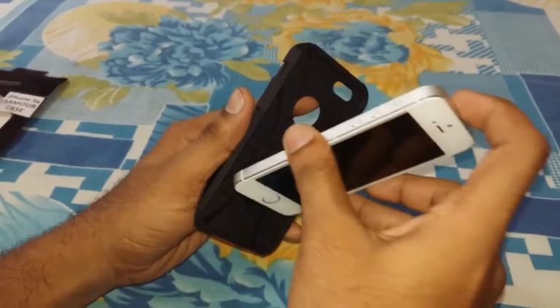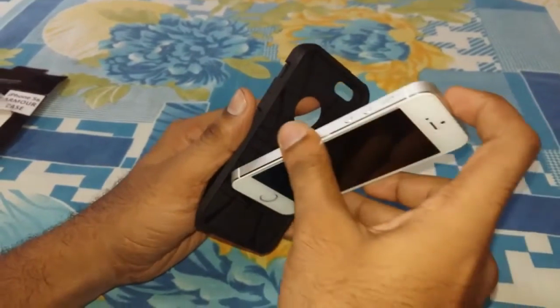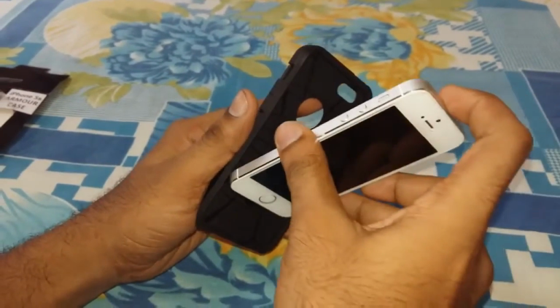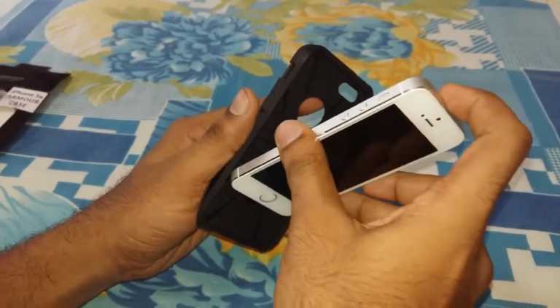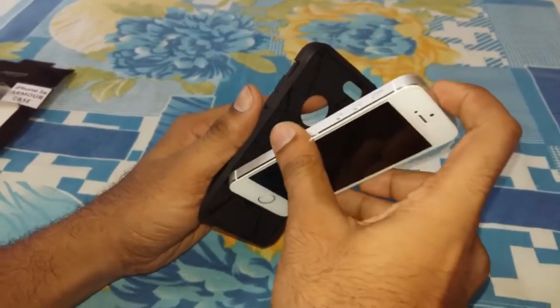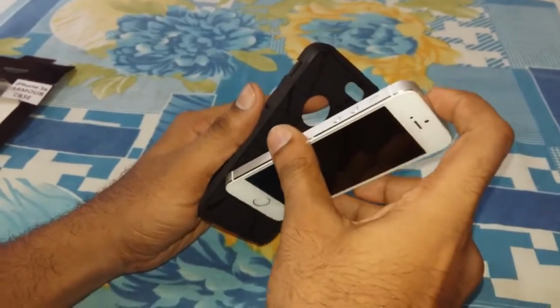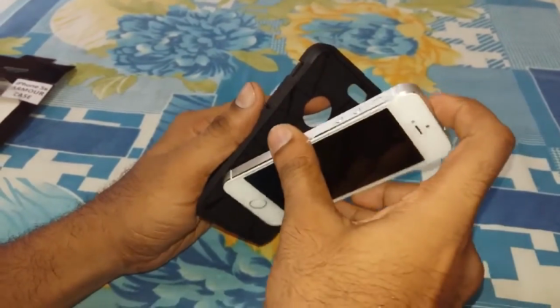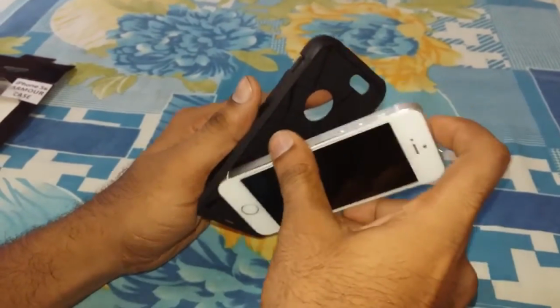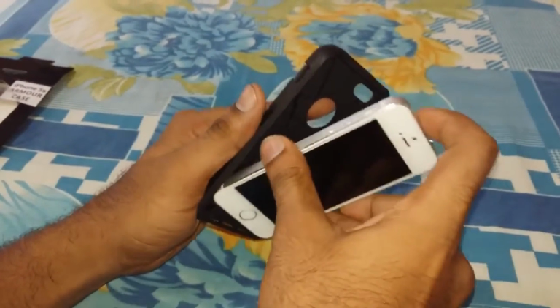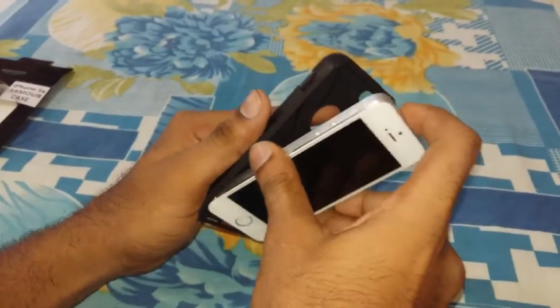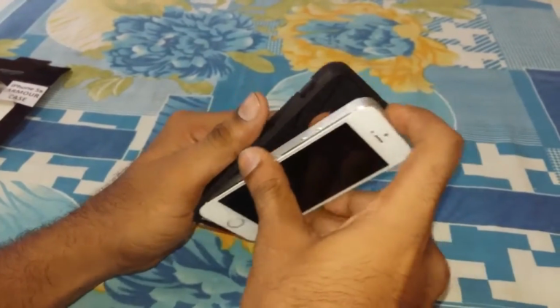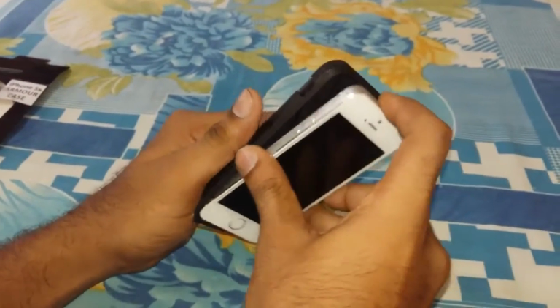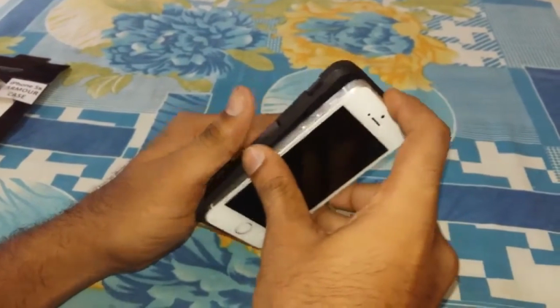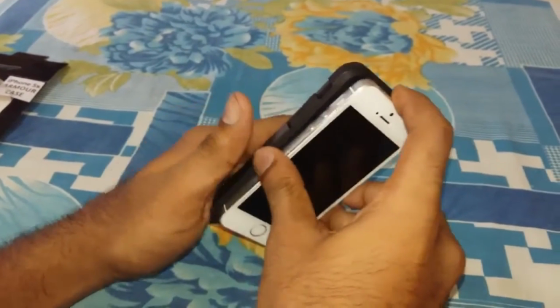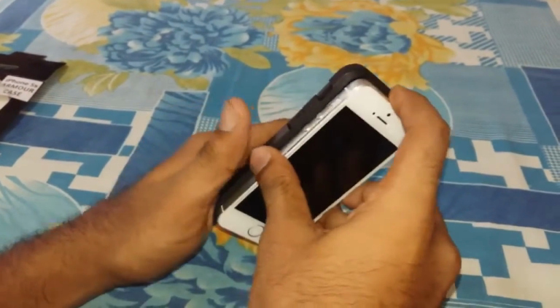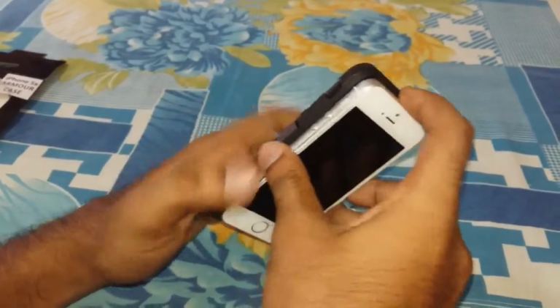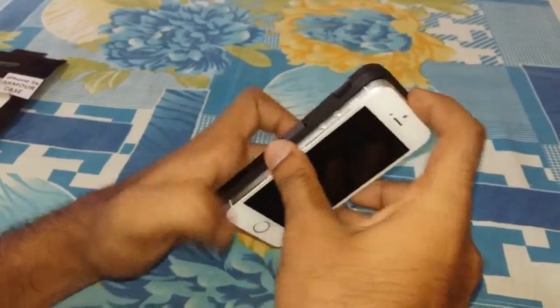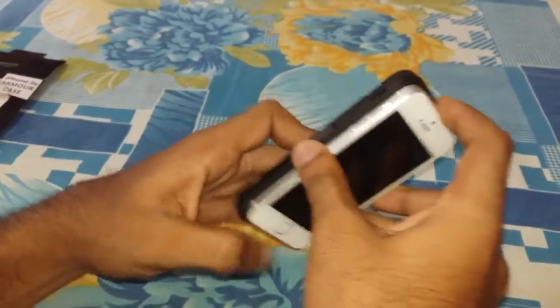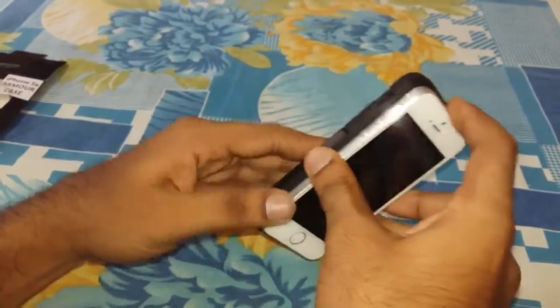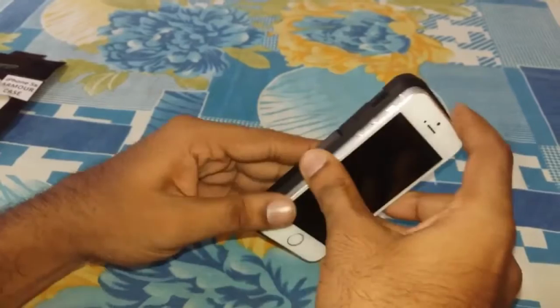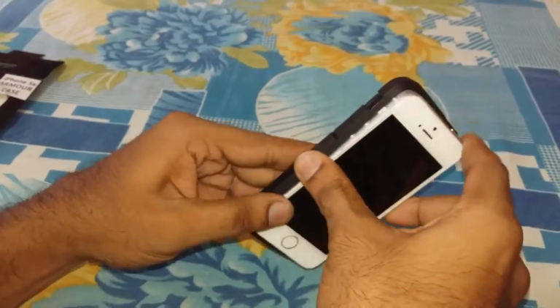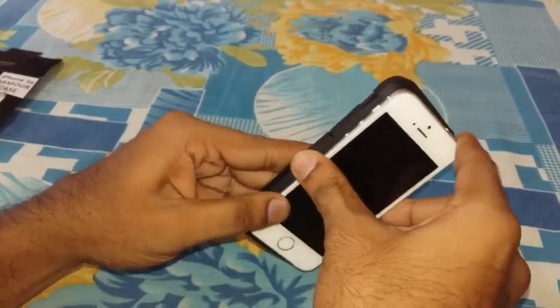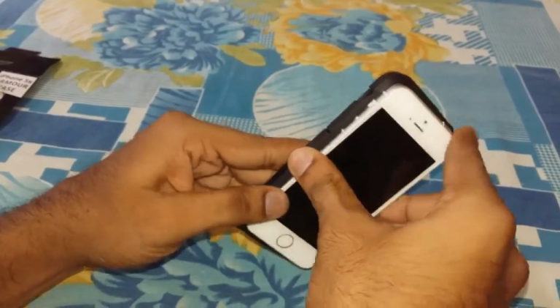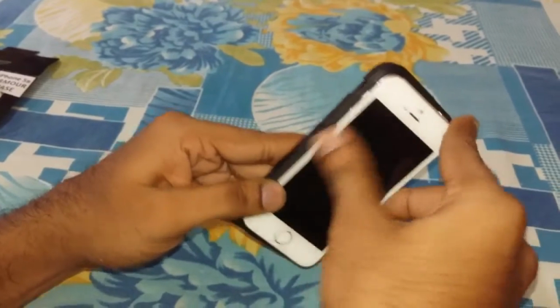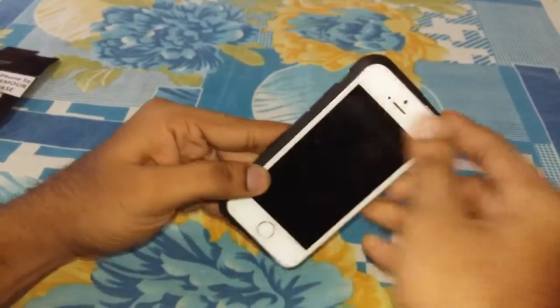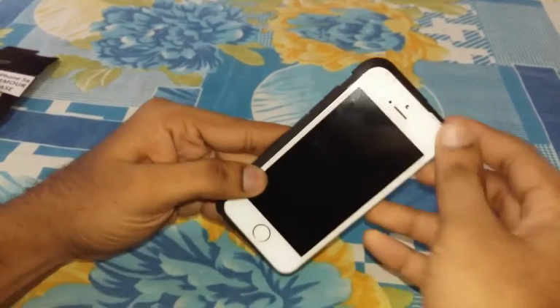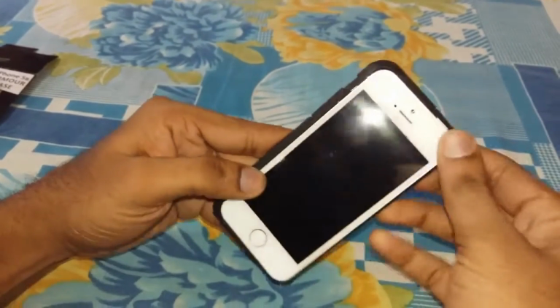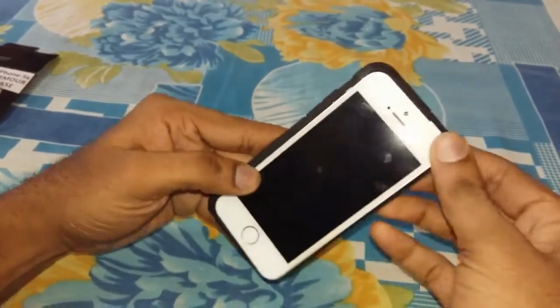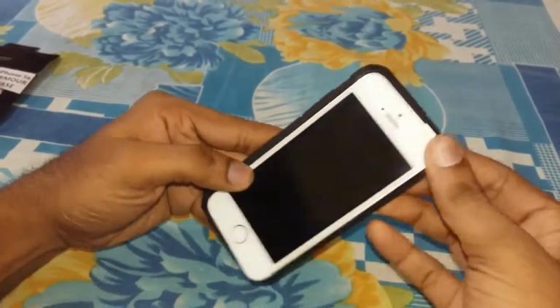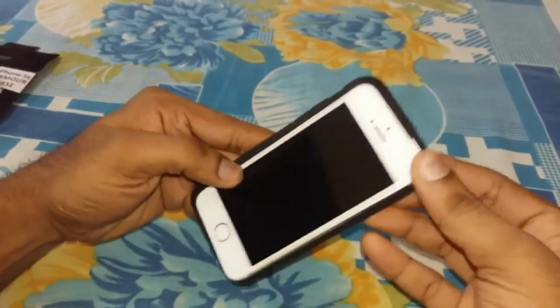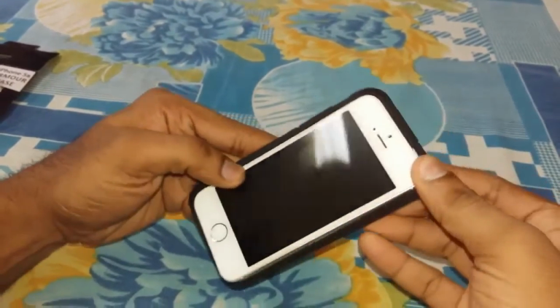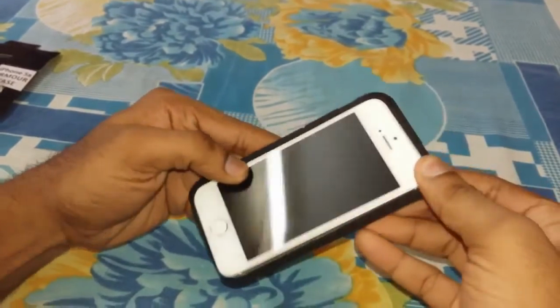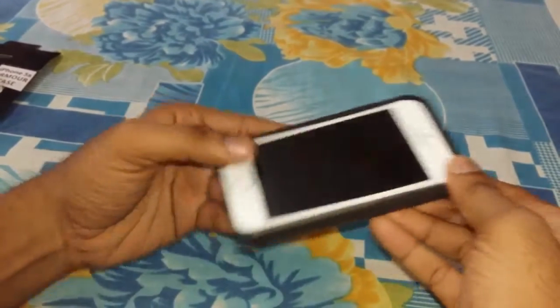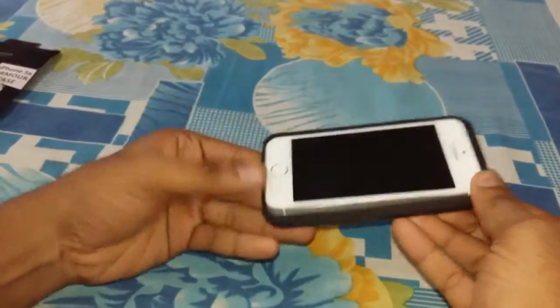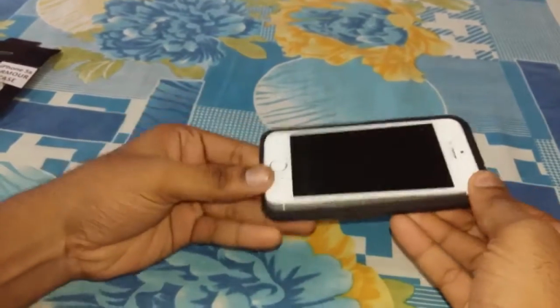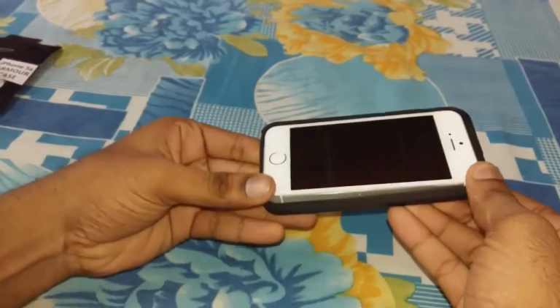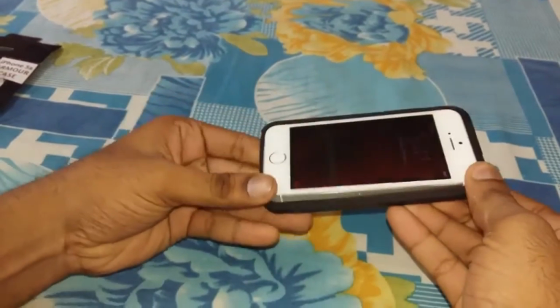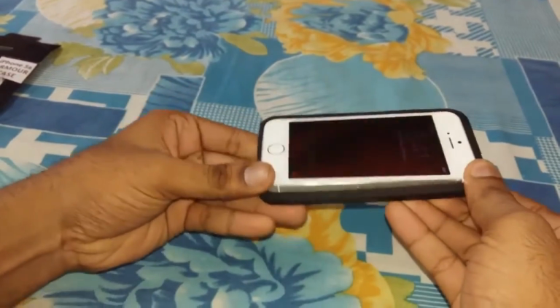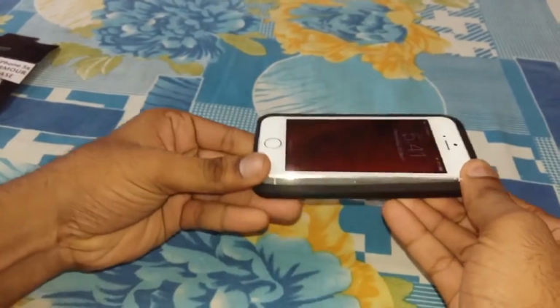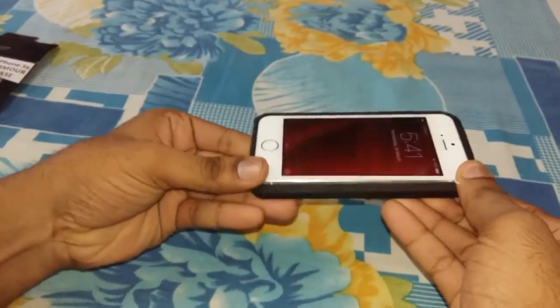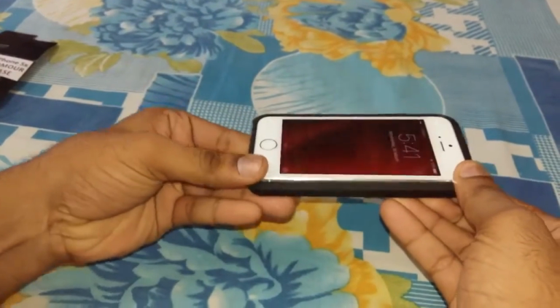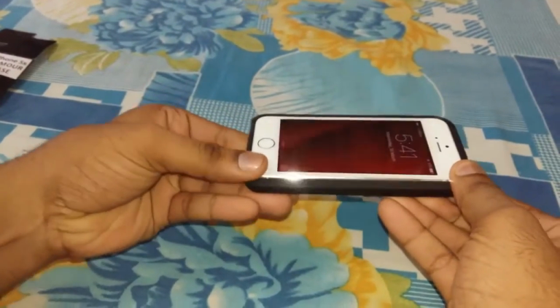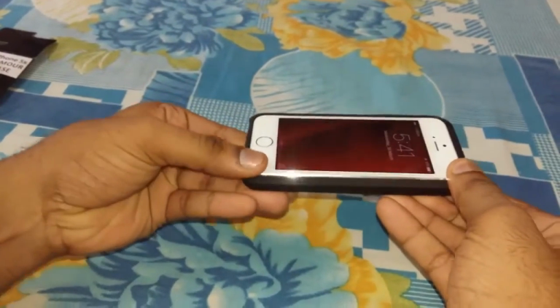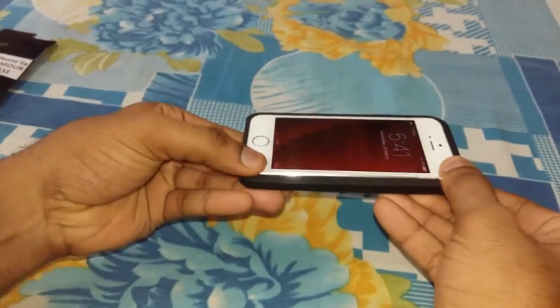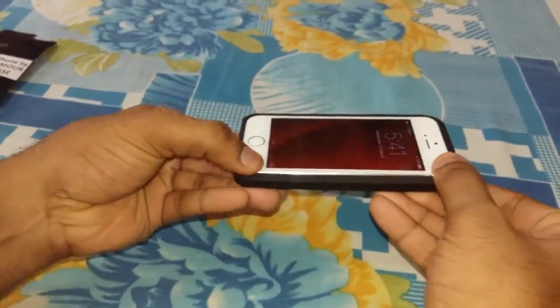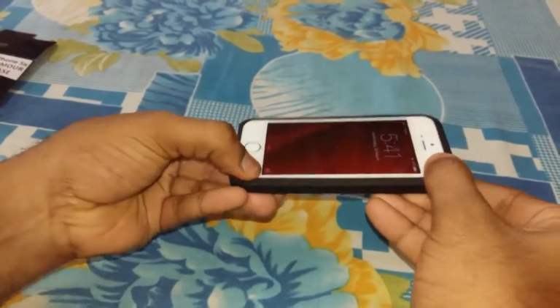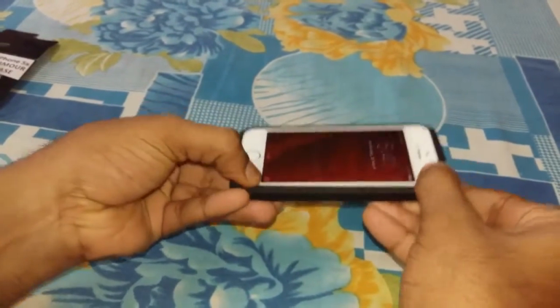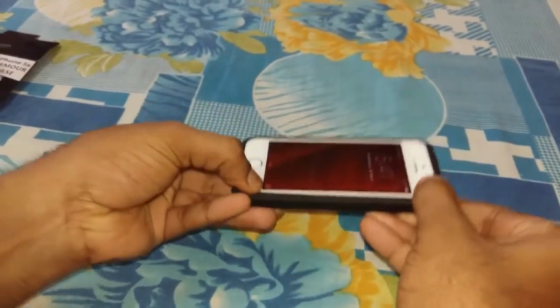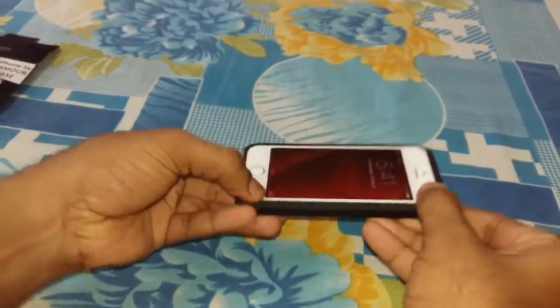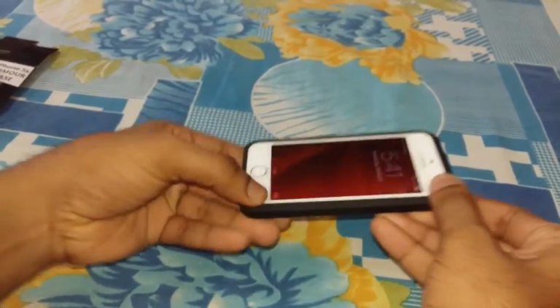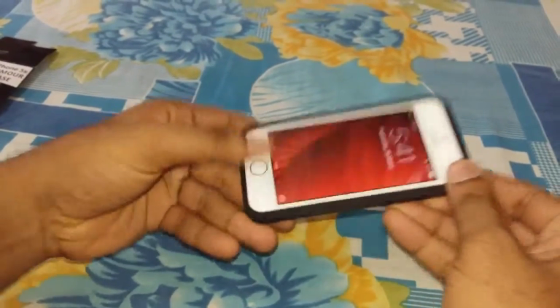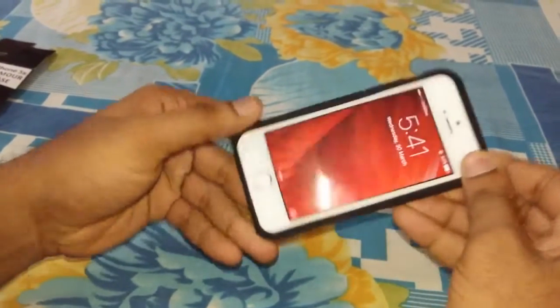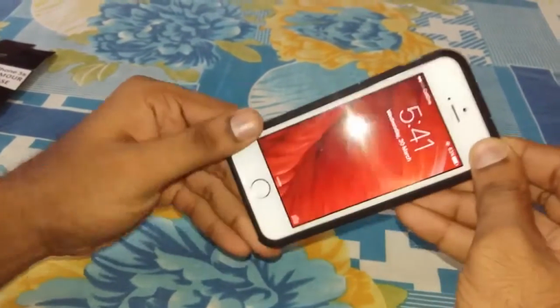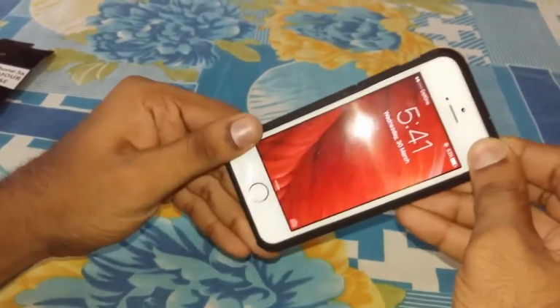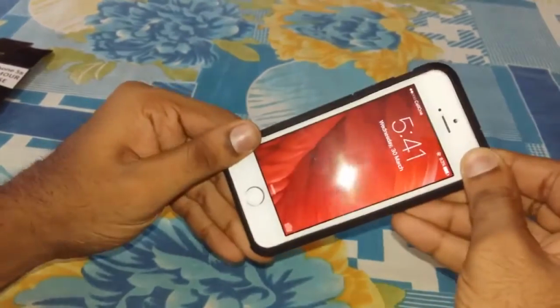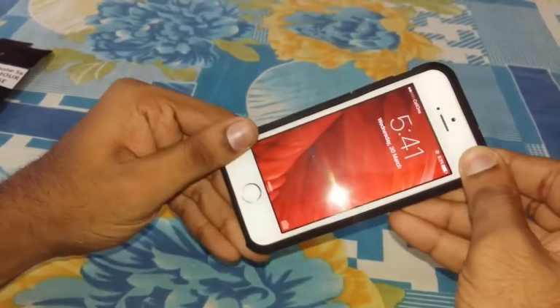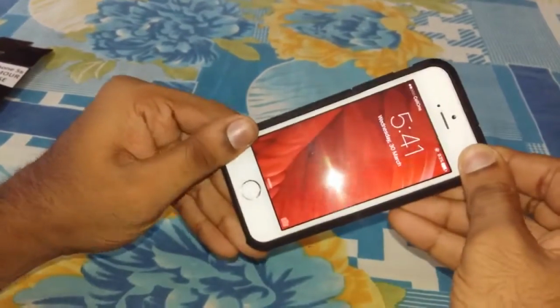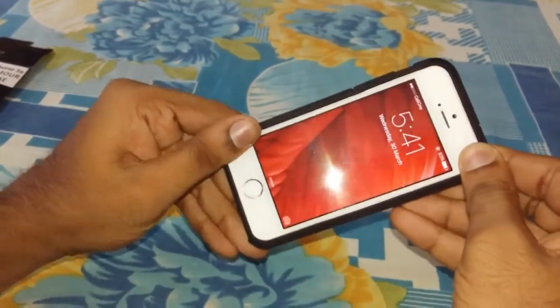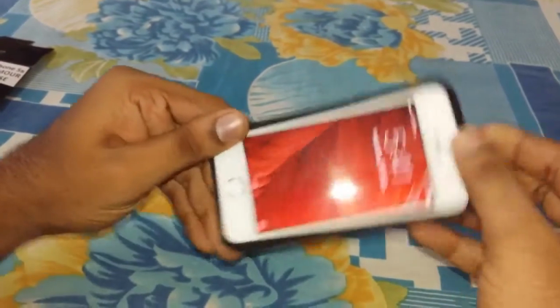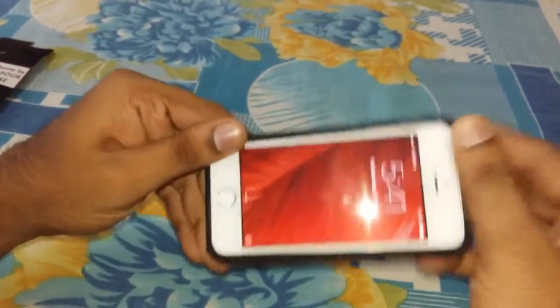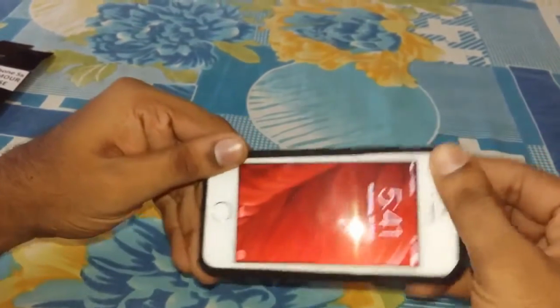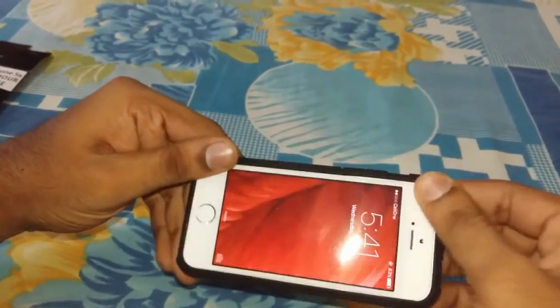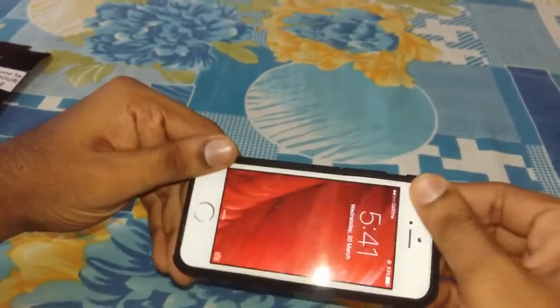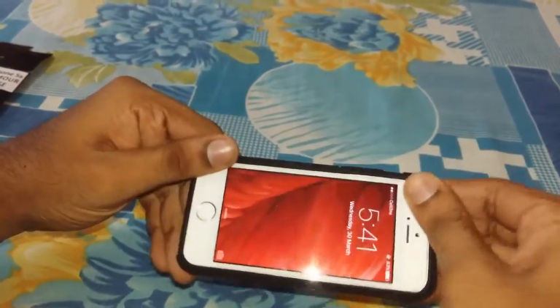Coming to putting it on, it takes a little effort, ensuring it gives a tight snug fit, utilizing the most of the effectiveness of the air cushion.